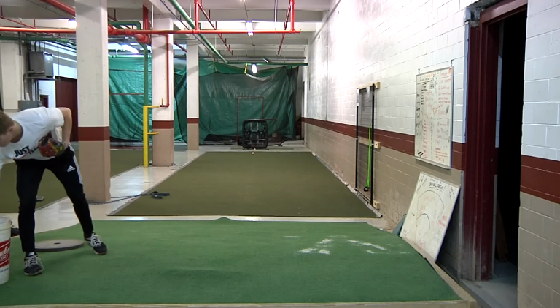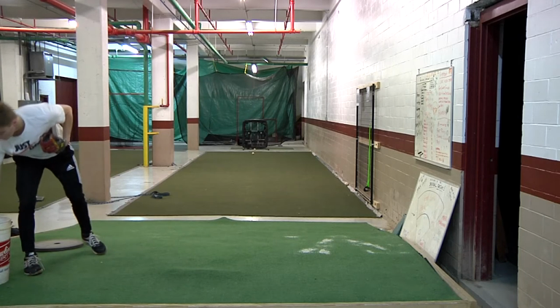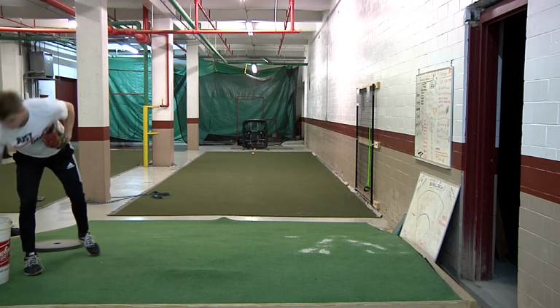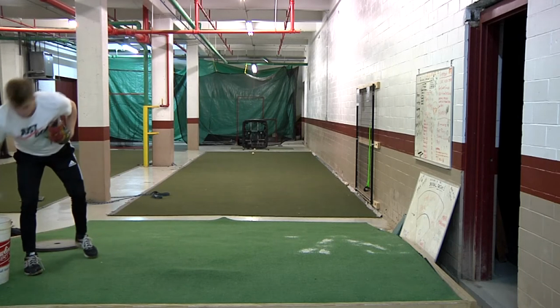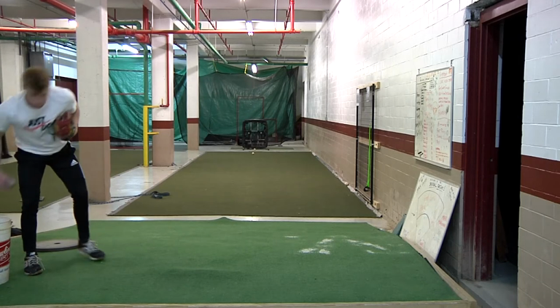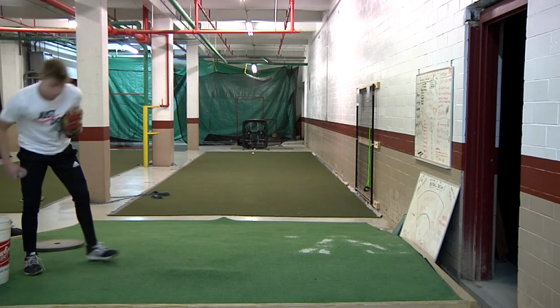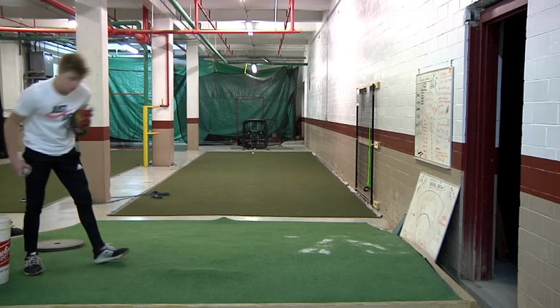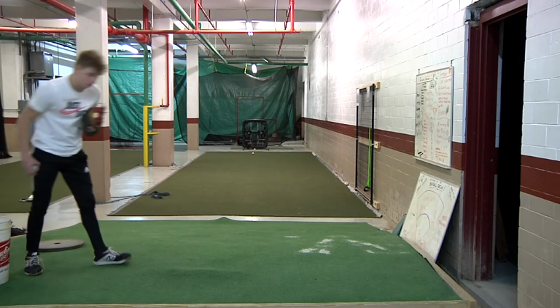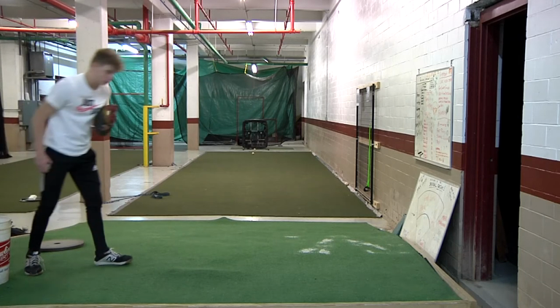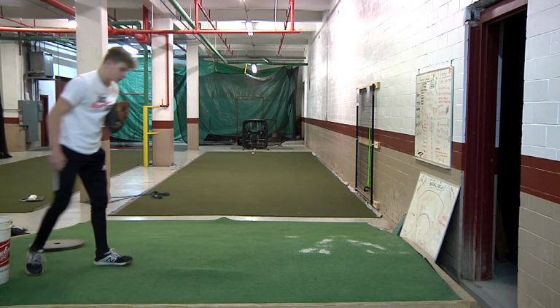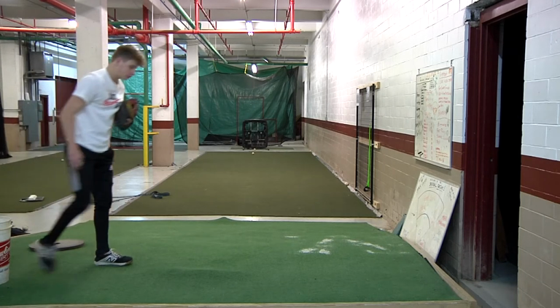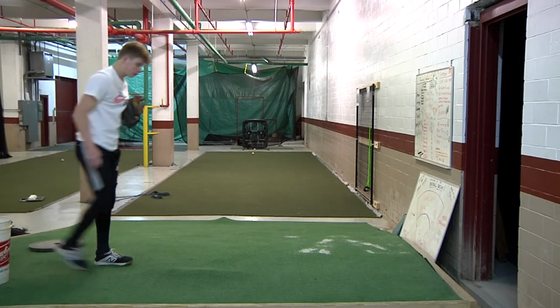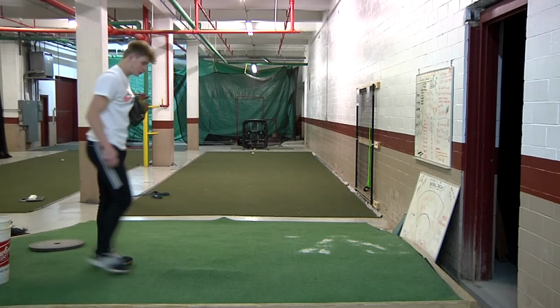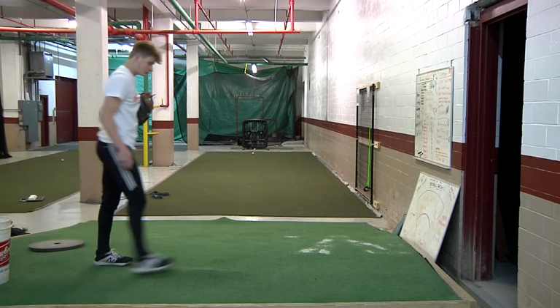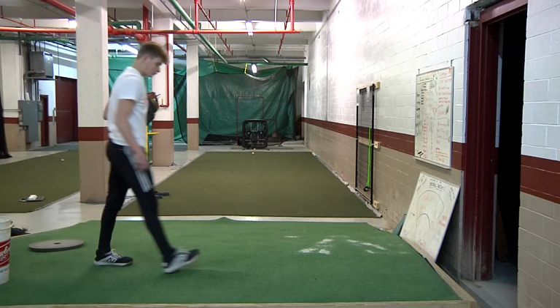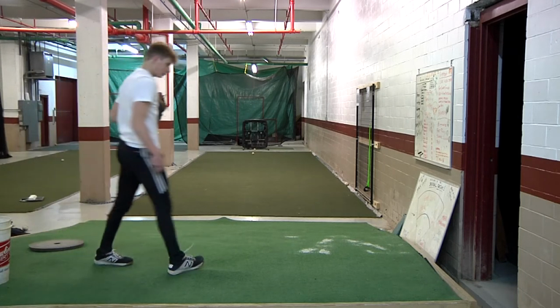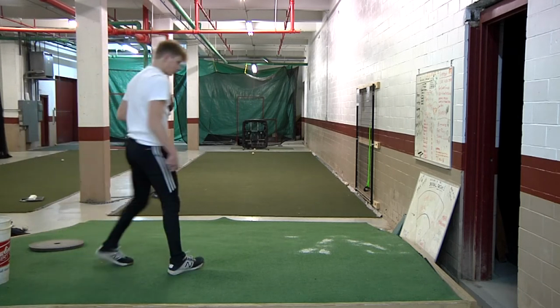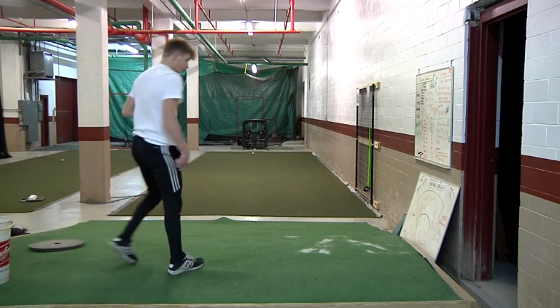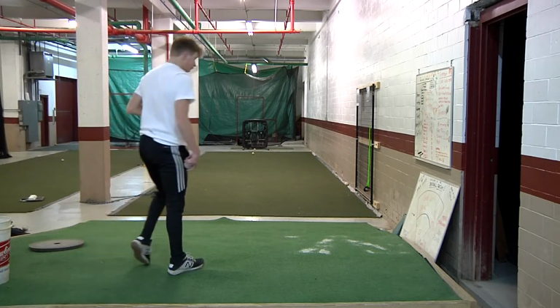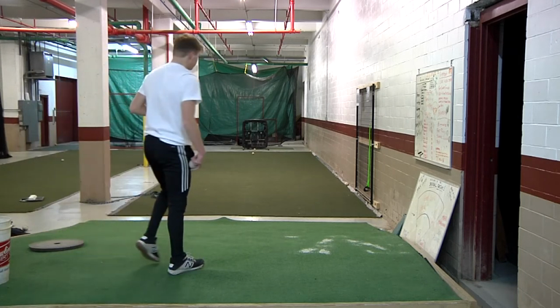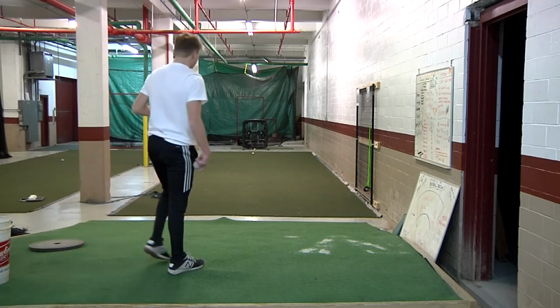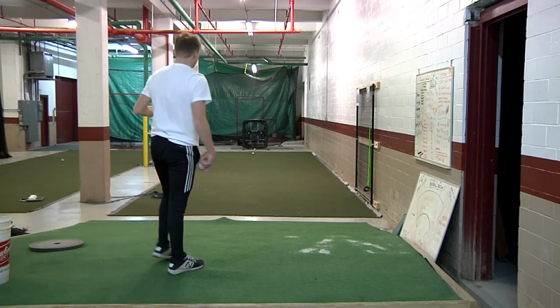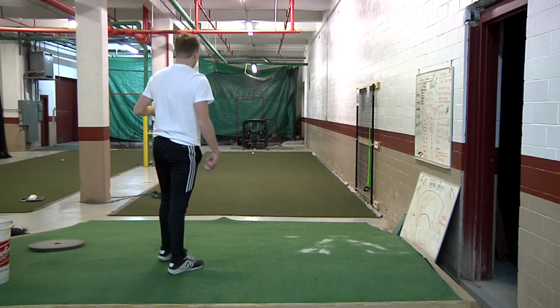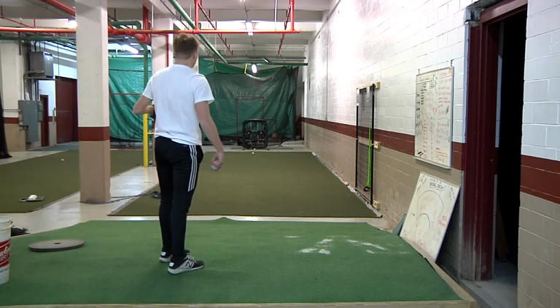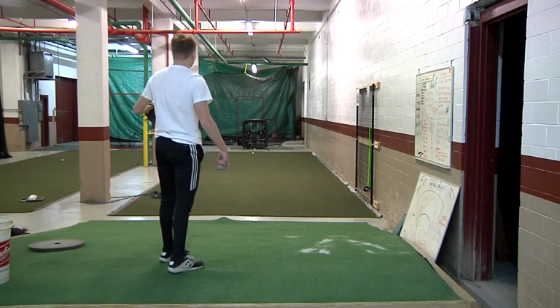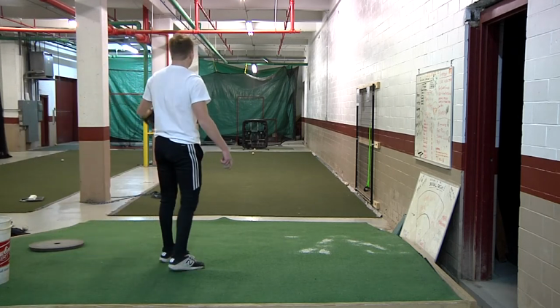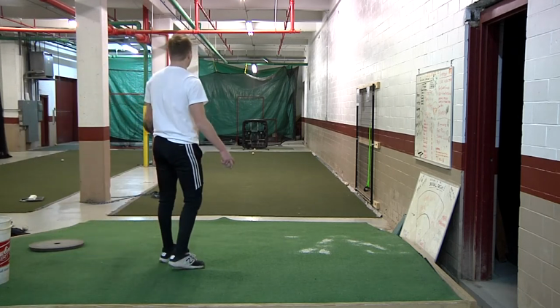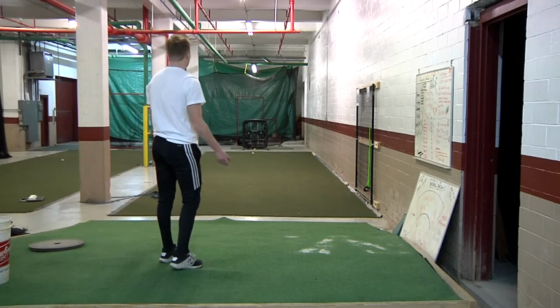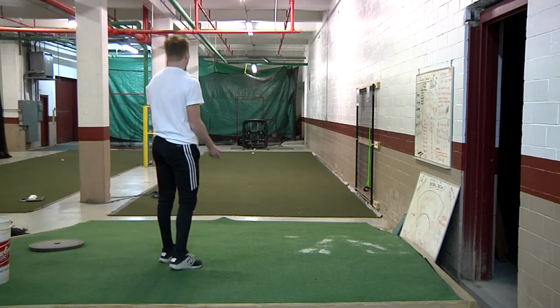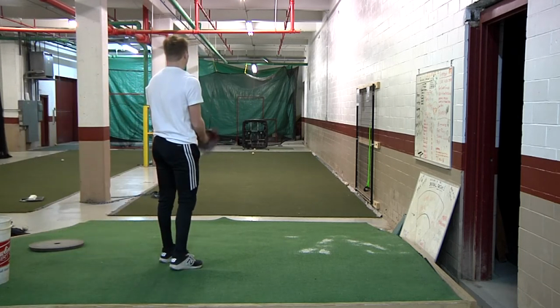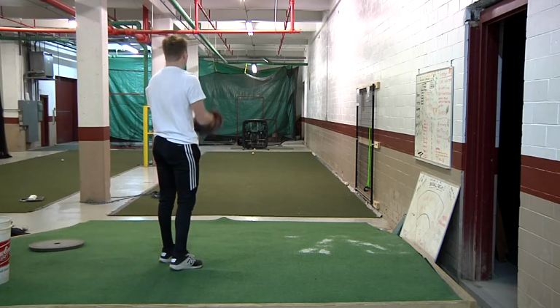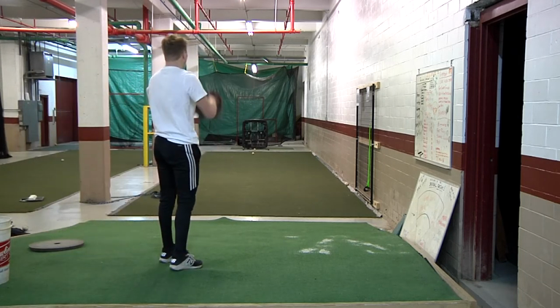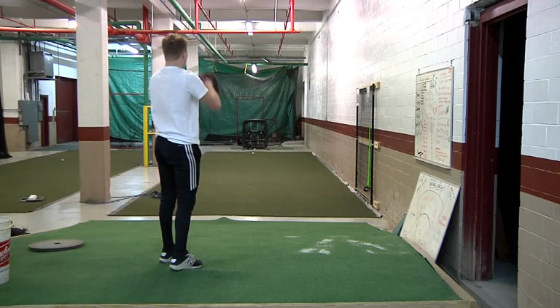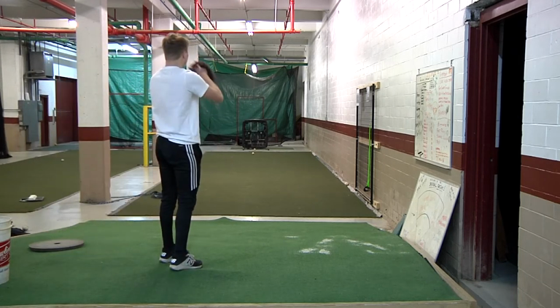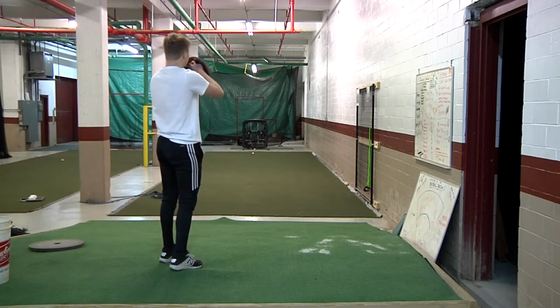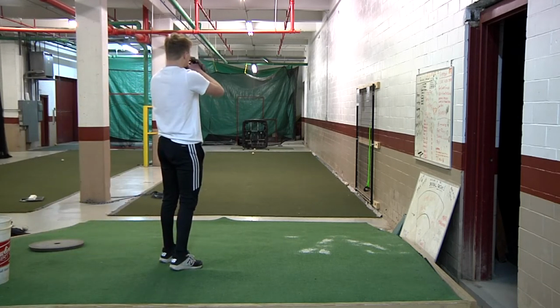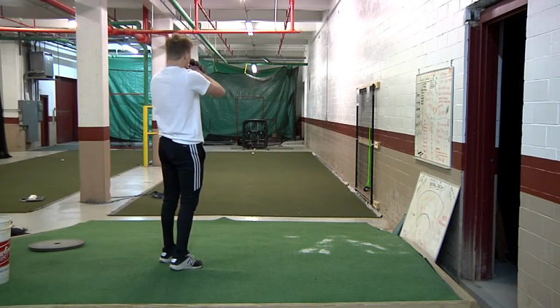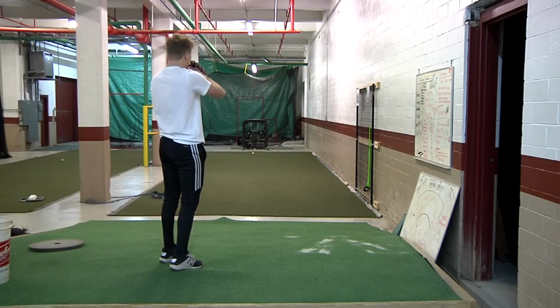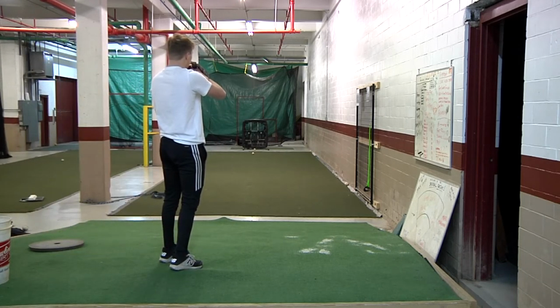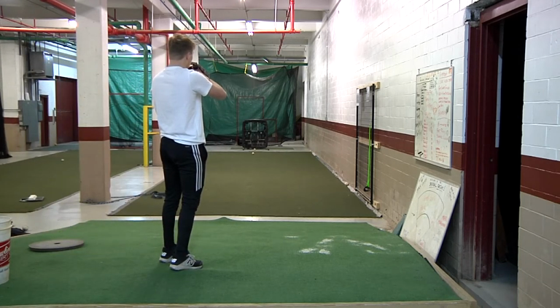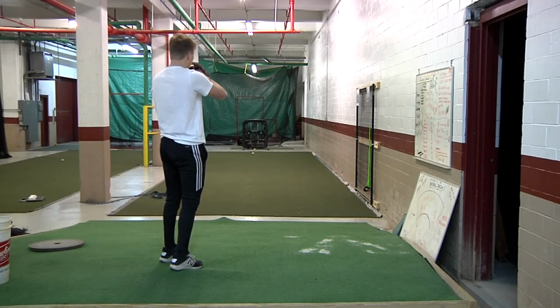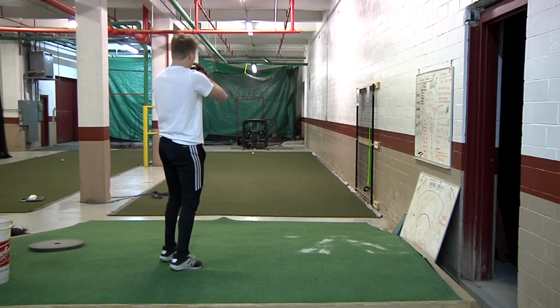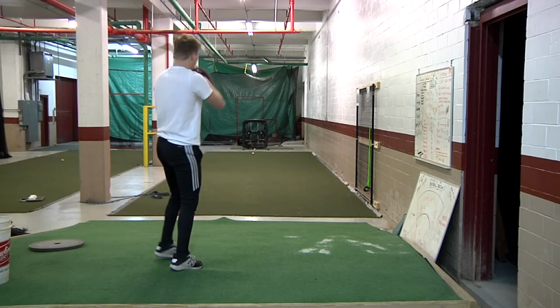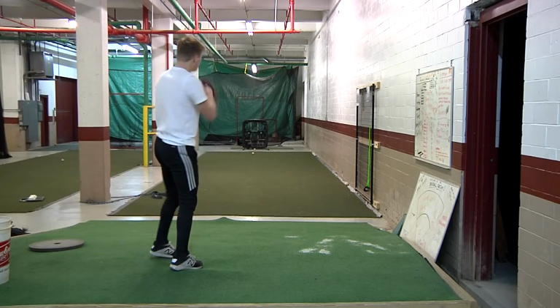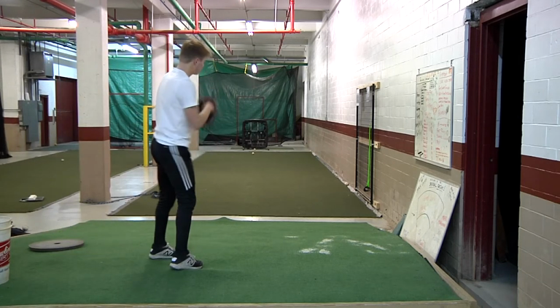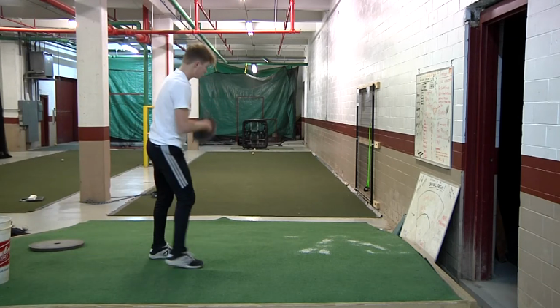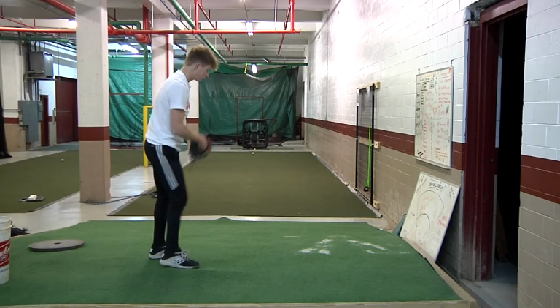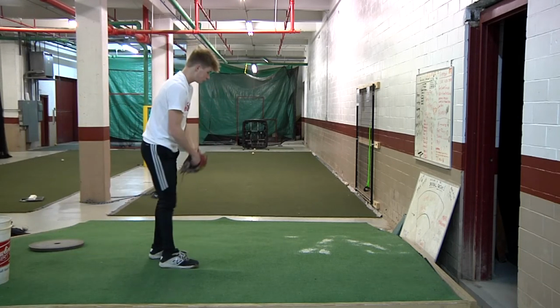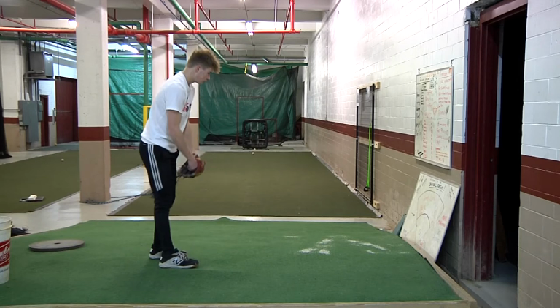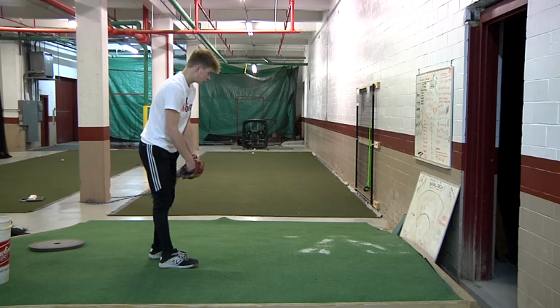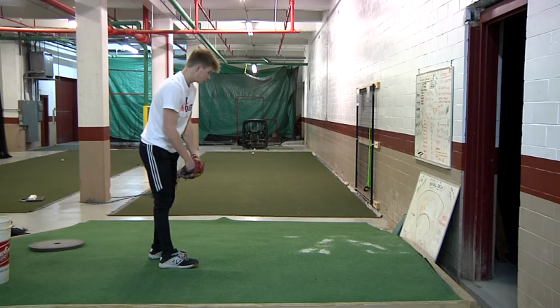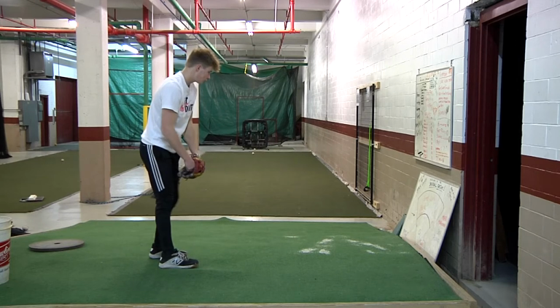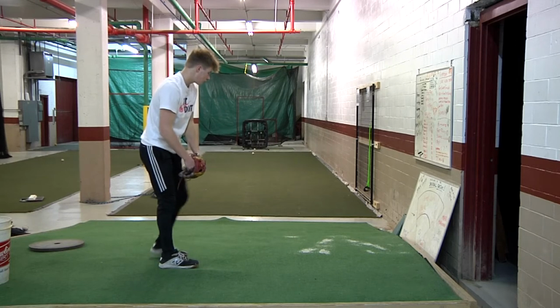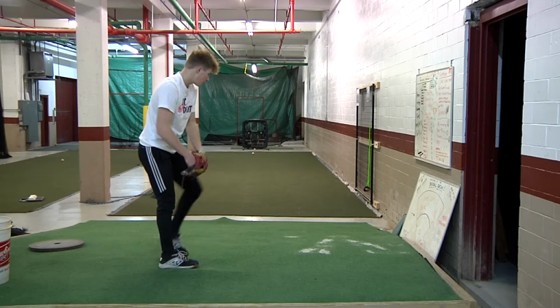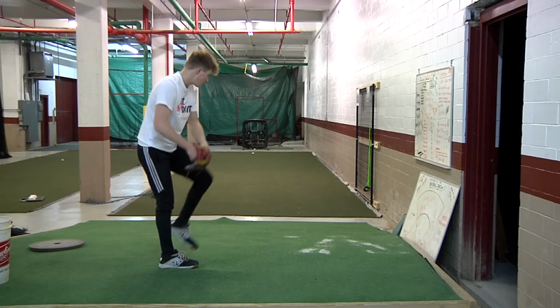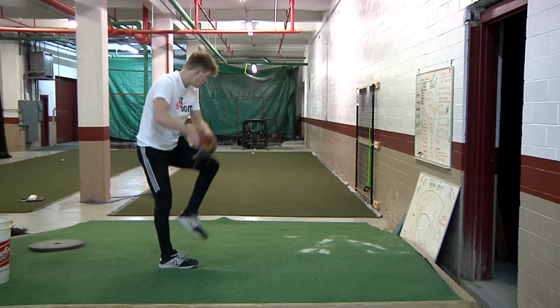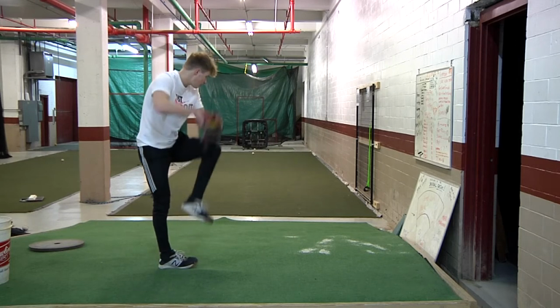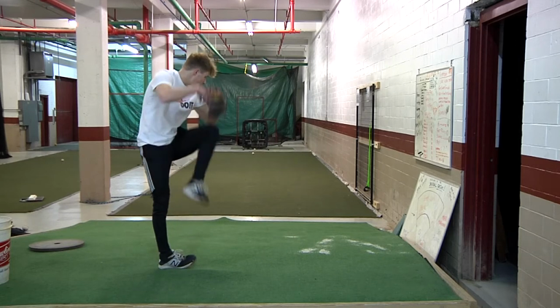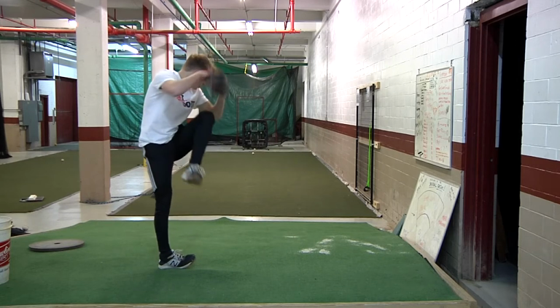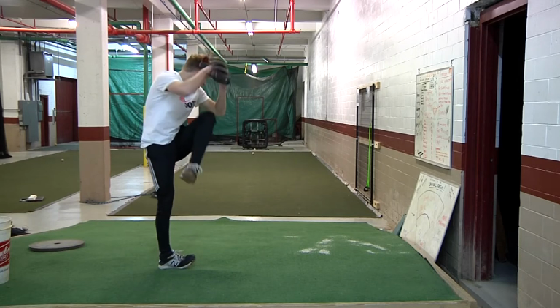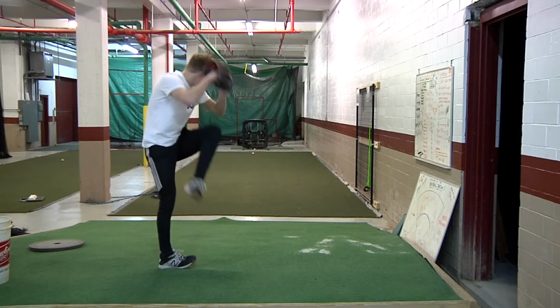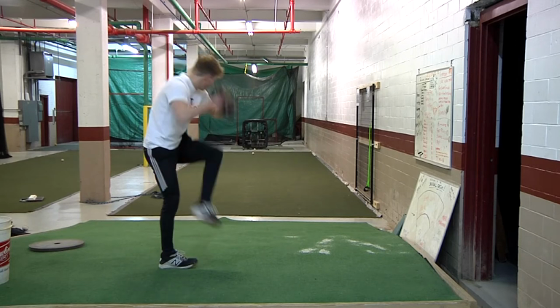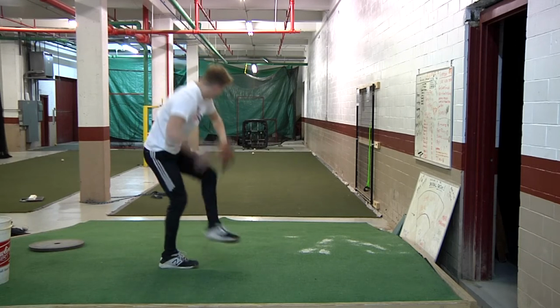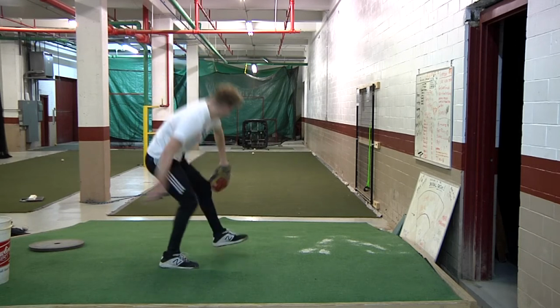They're in the heart of their season now. Recruiting might start but until the back end of their season.